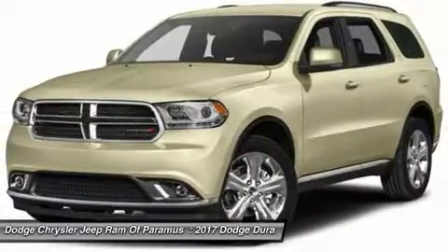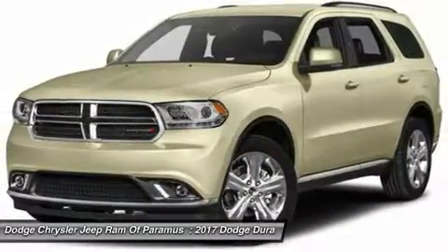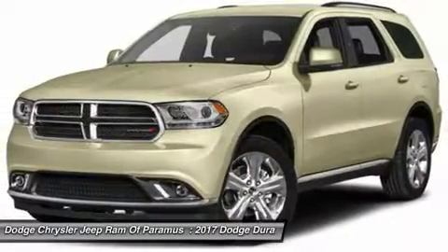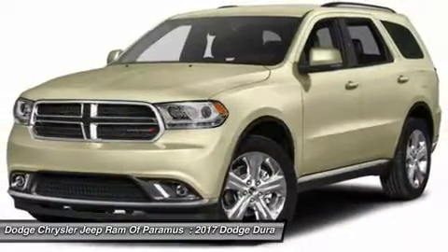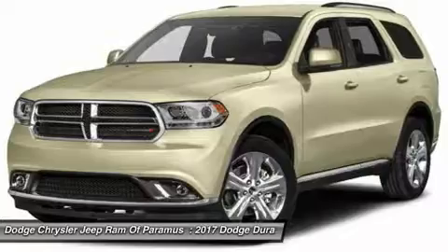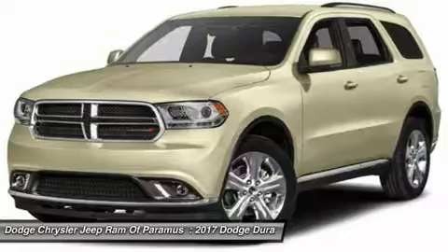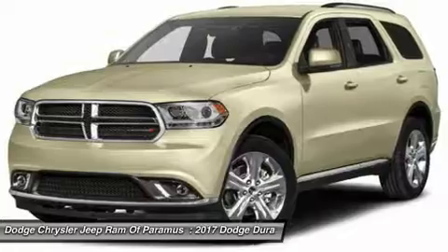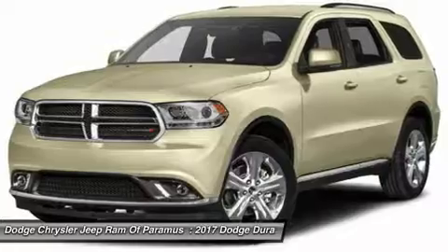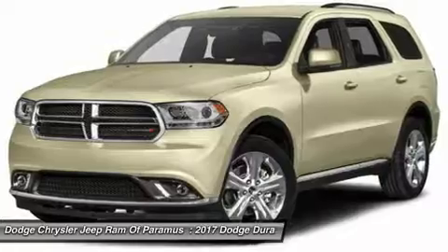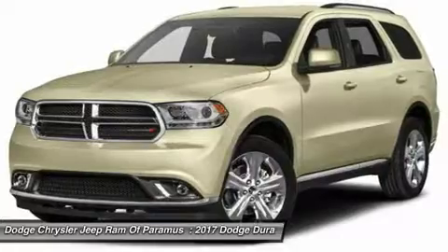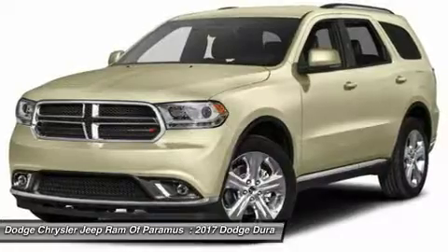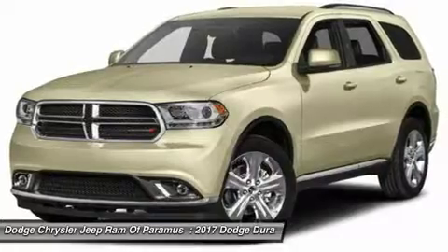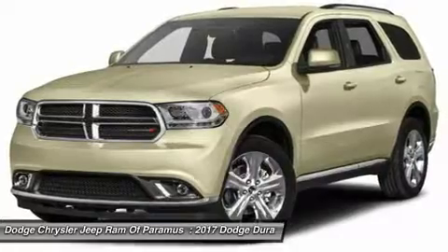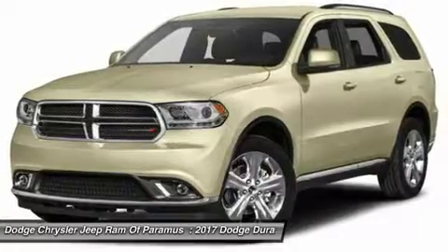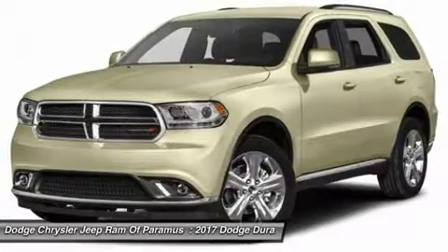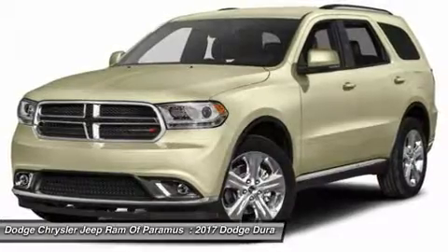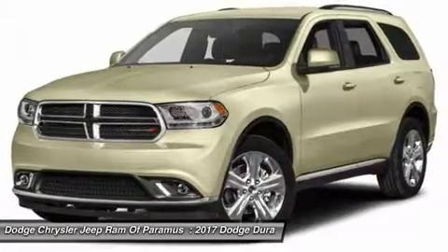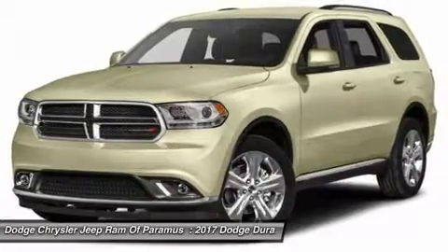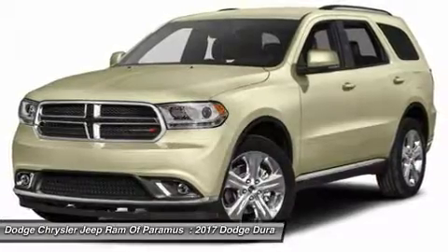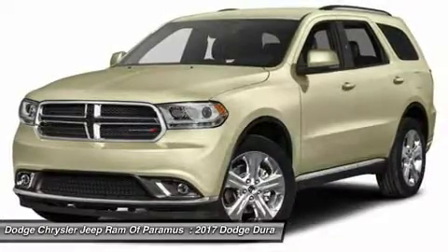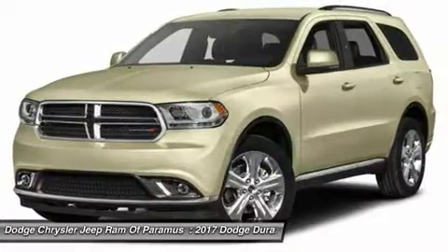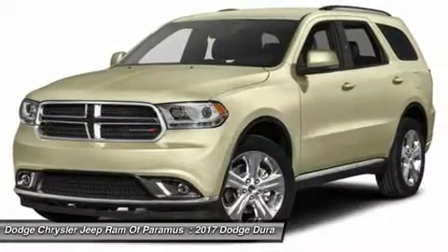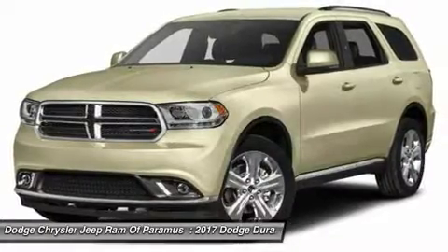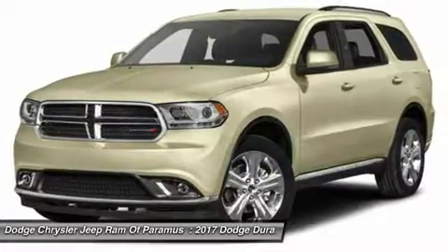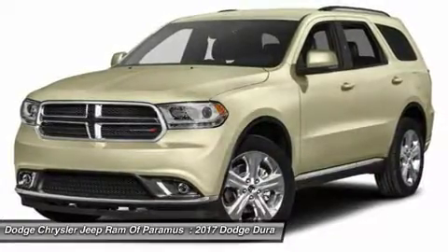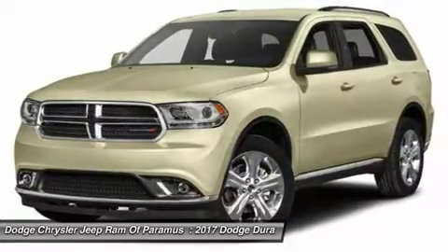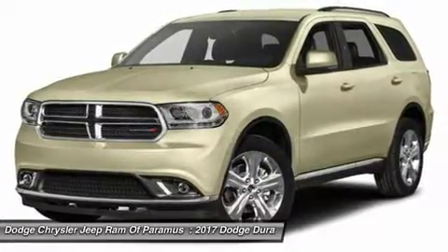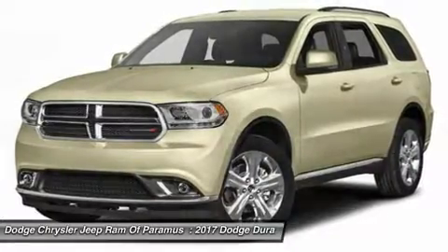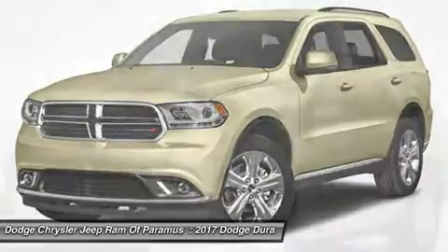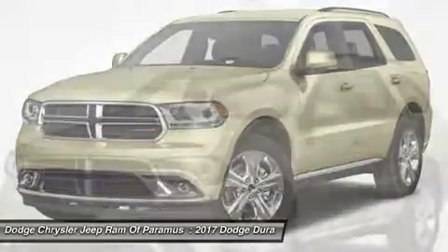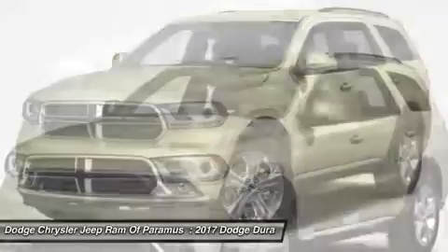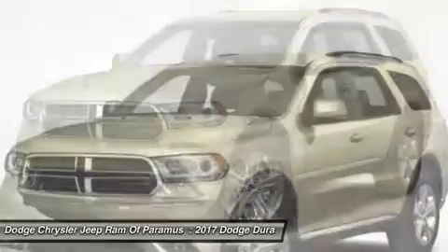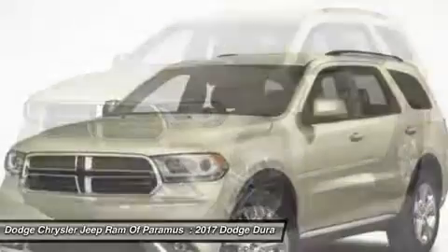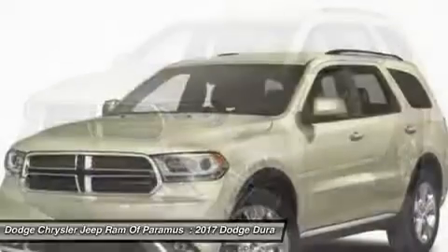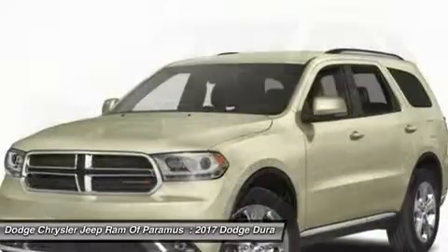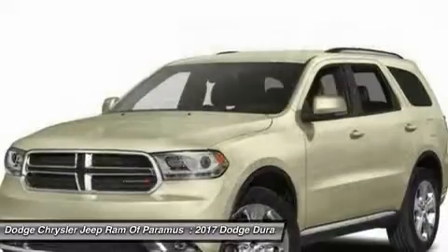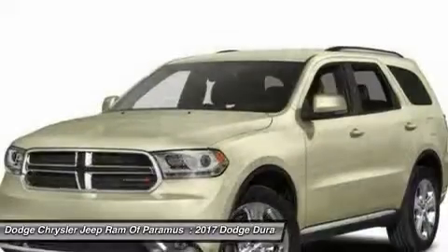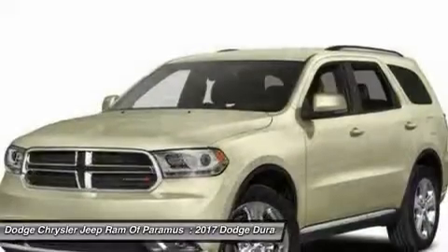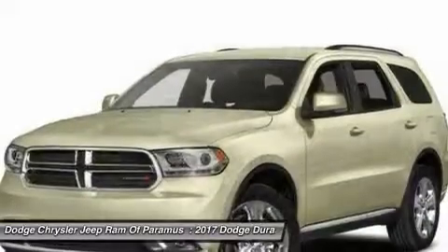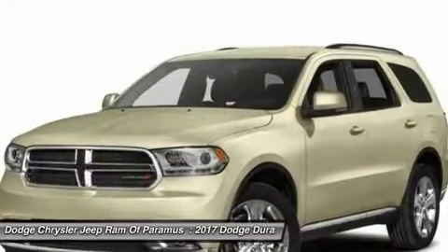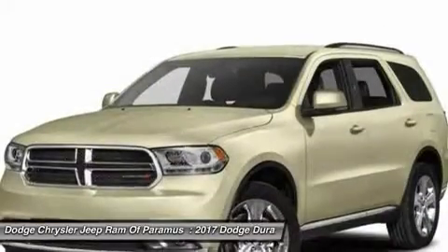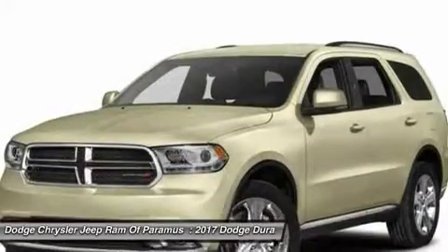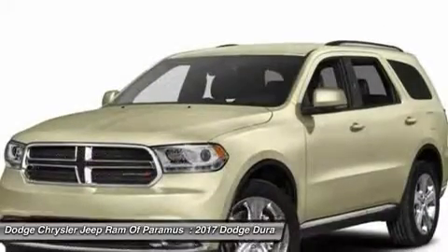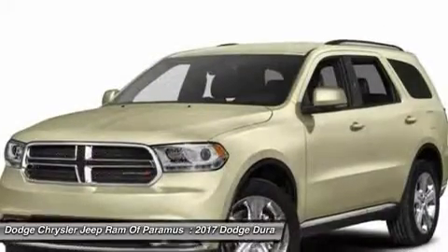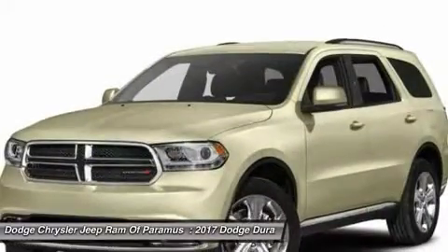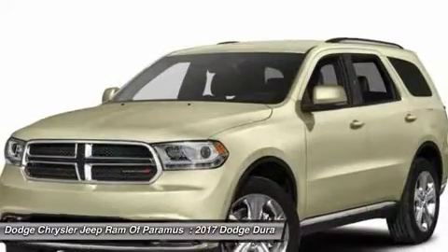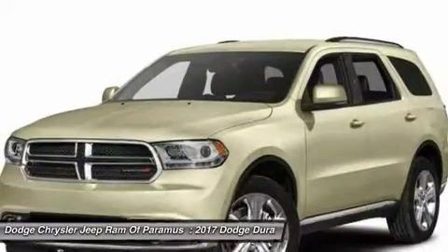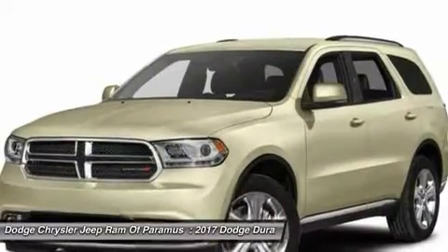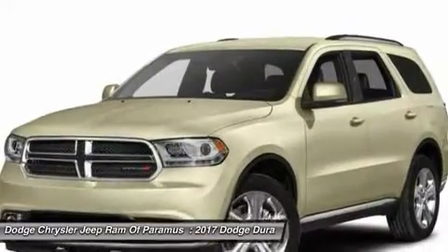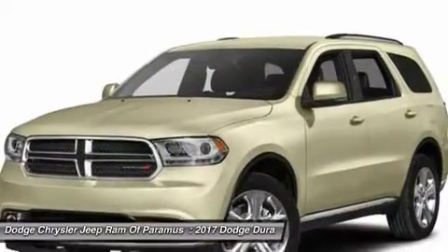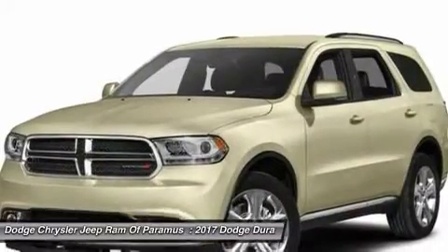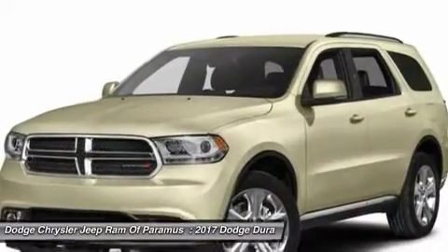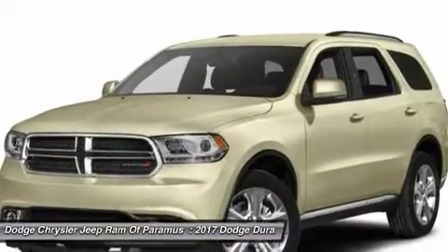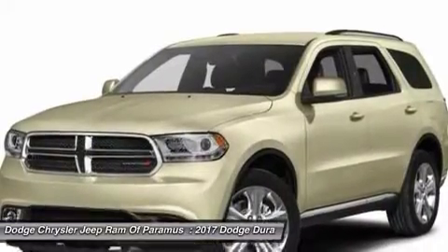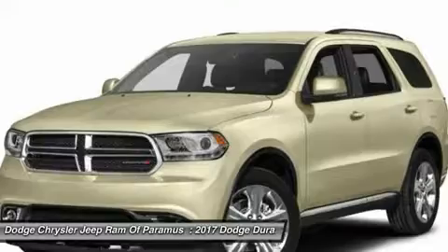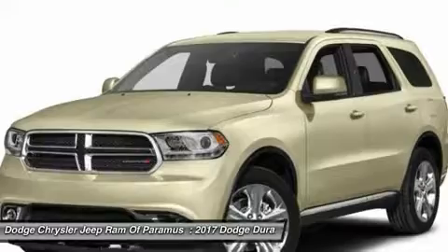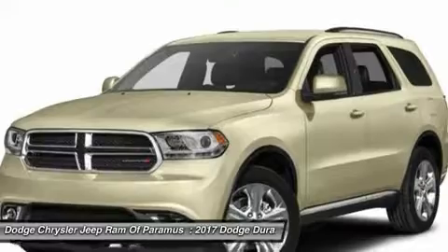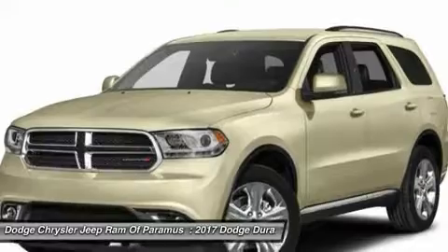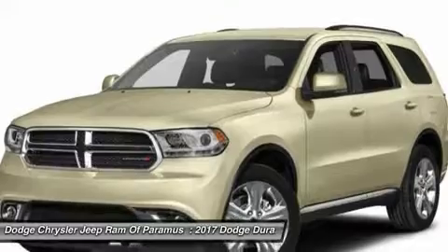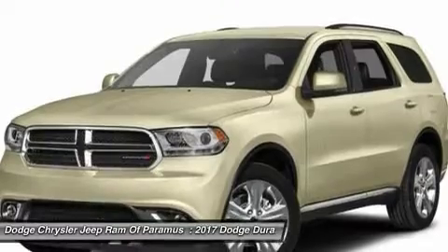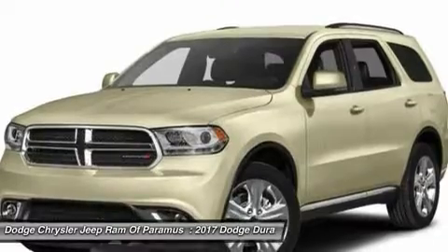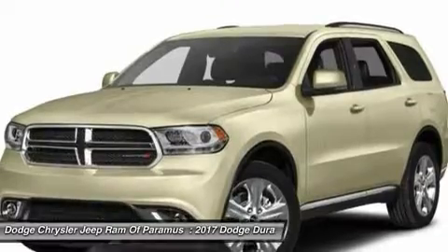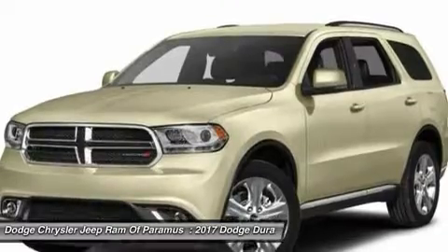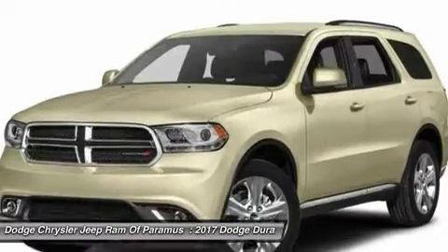Leather wrapped steering wheel, power steering, adjustable steering wheel, keyless start, four wheel disc brakes.